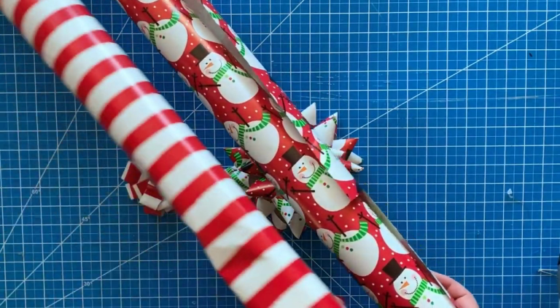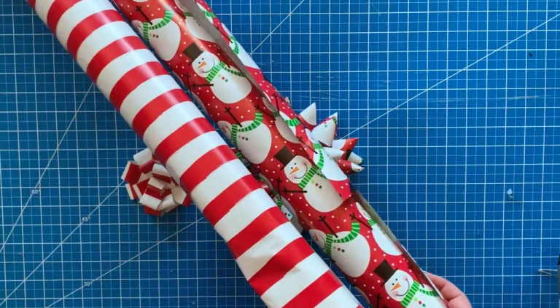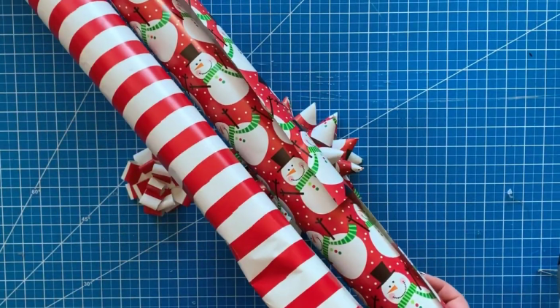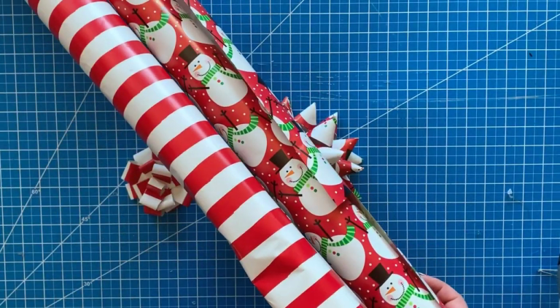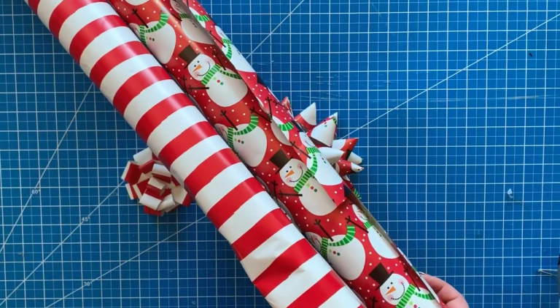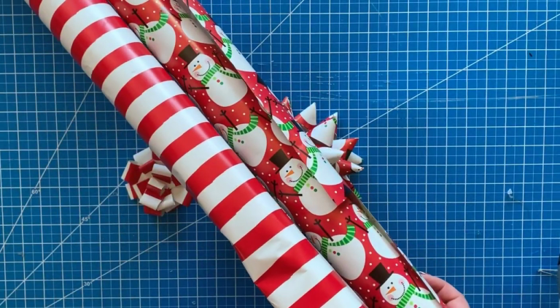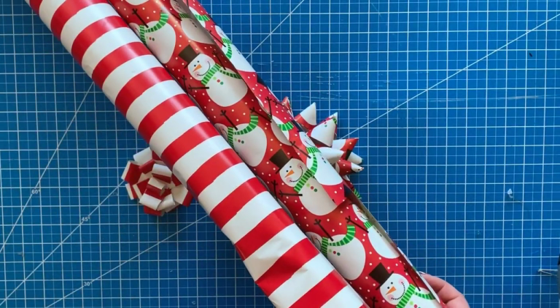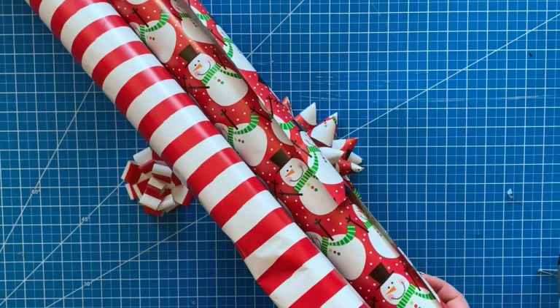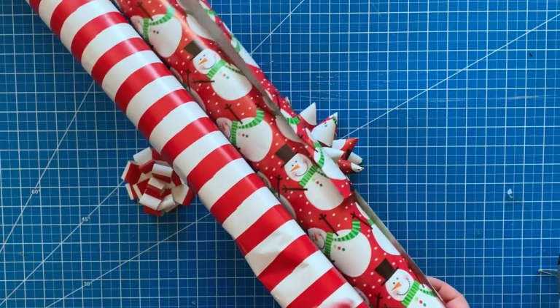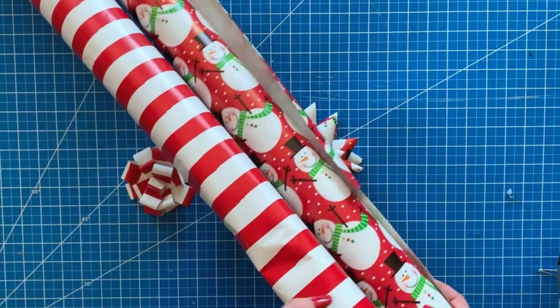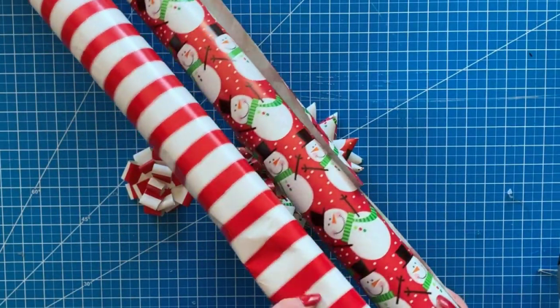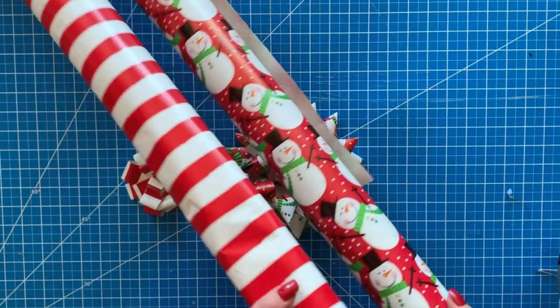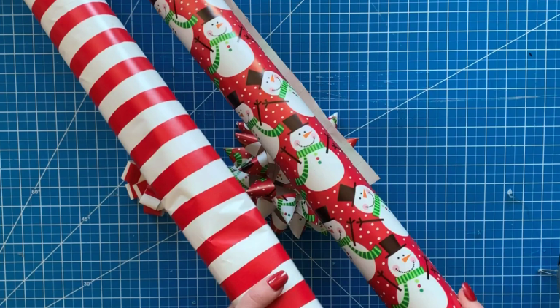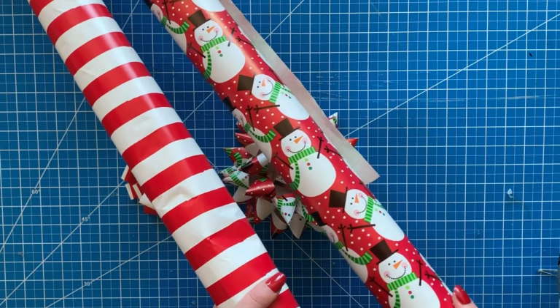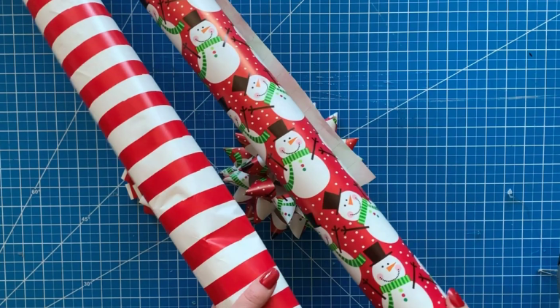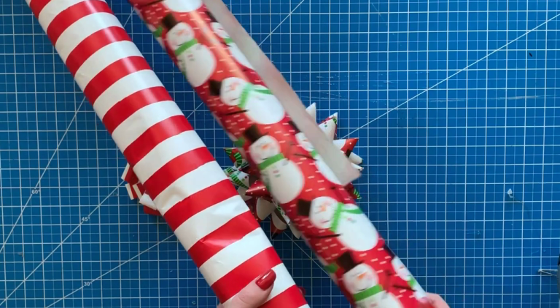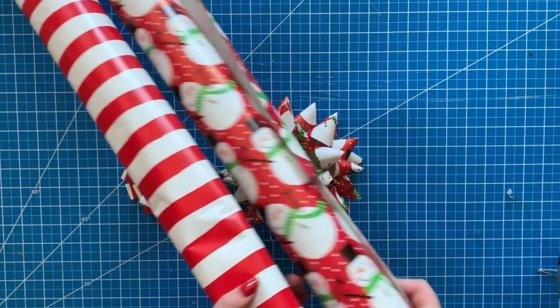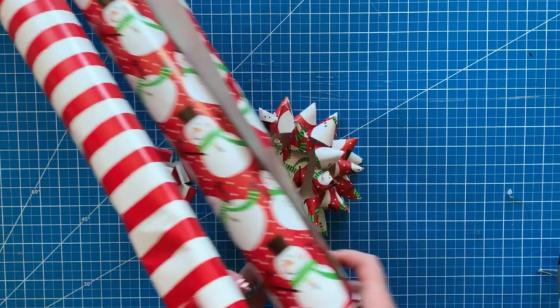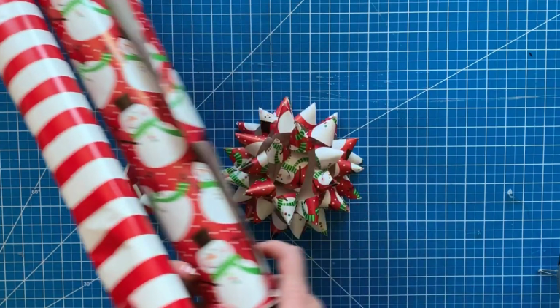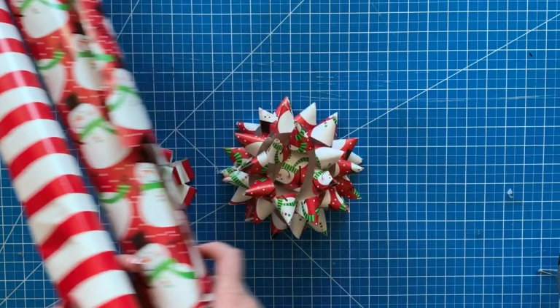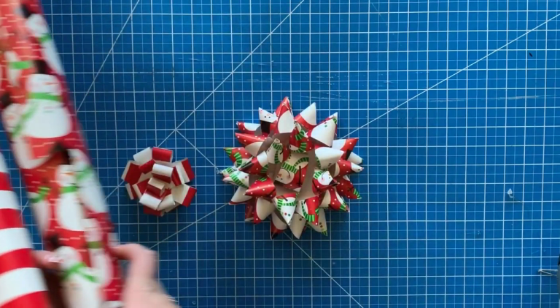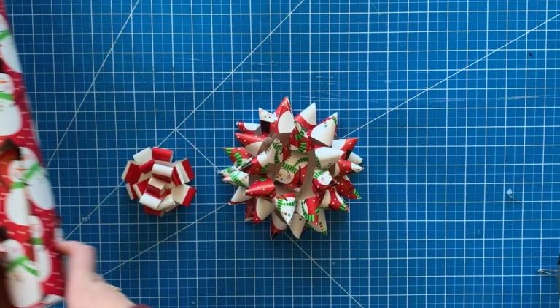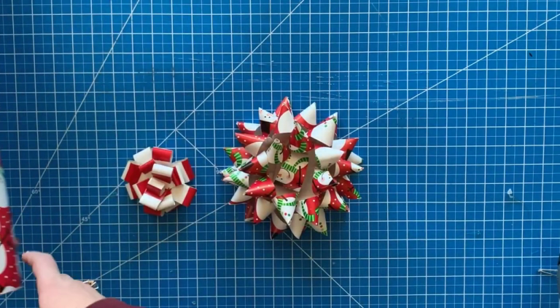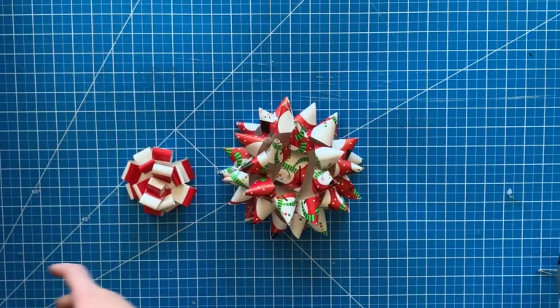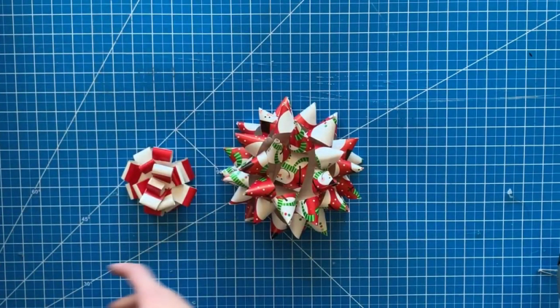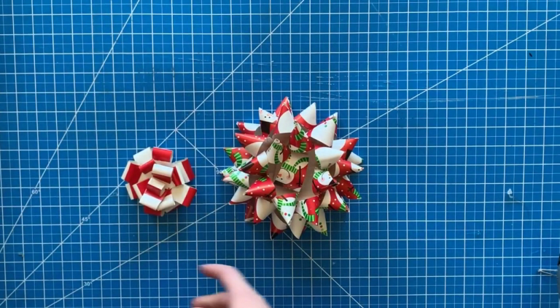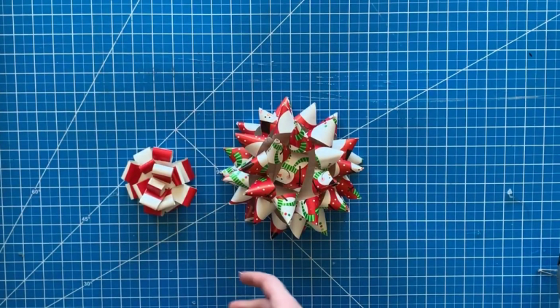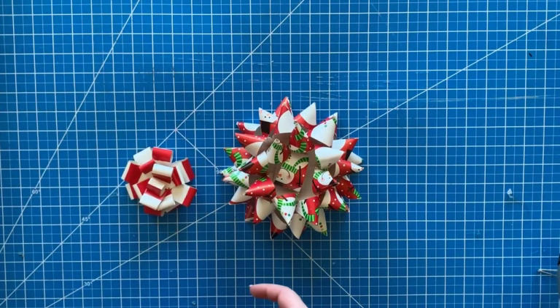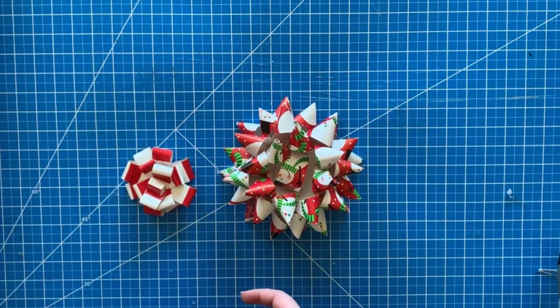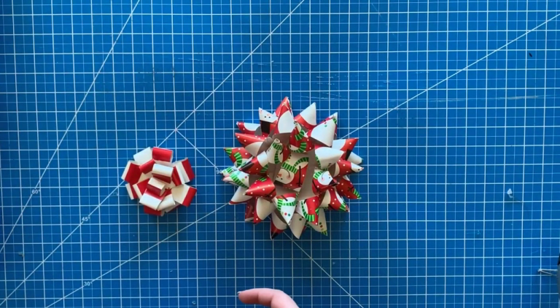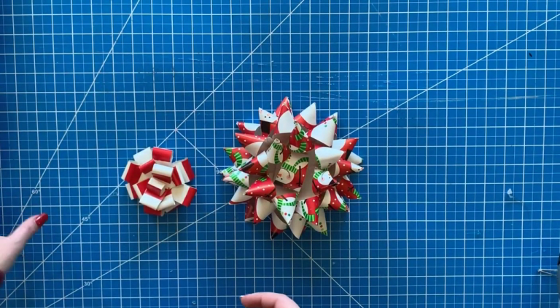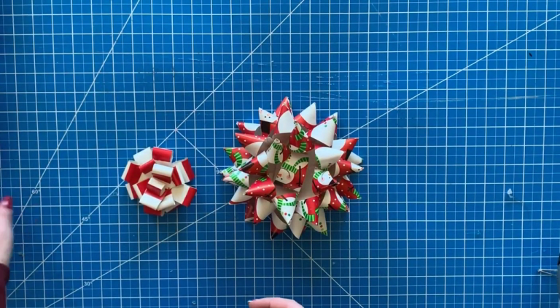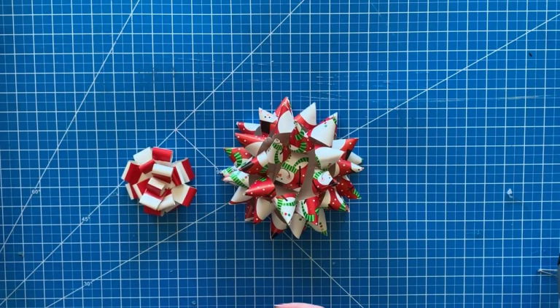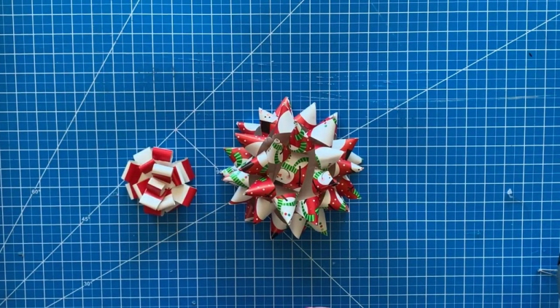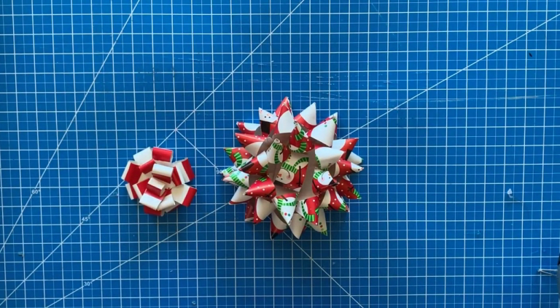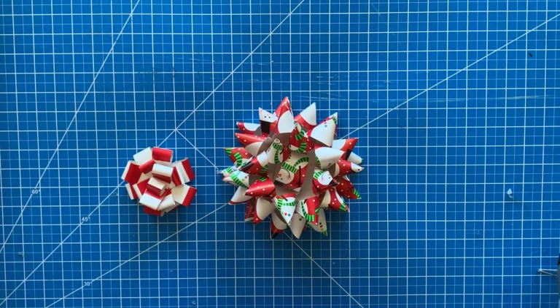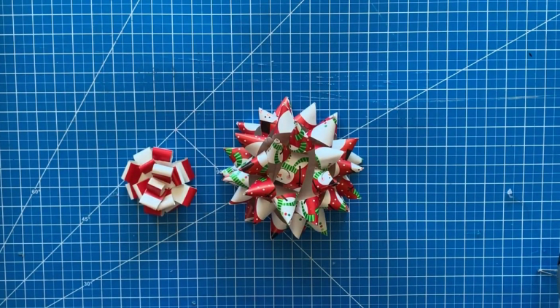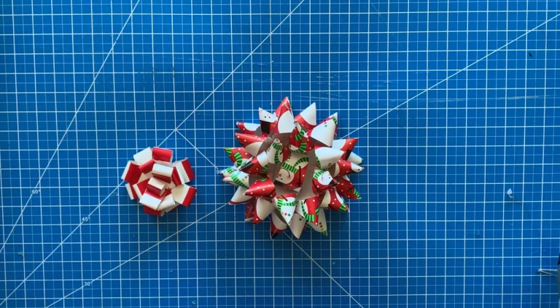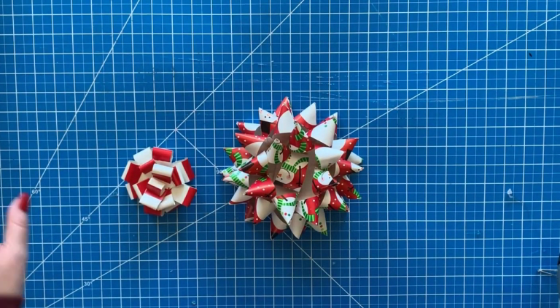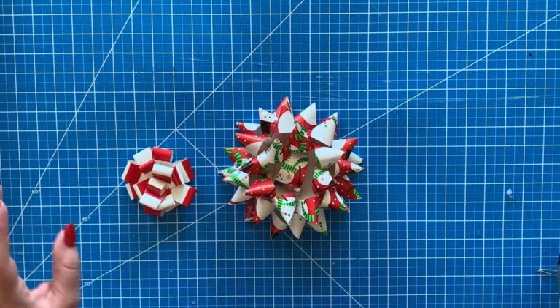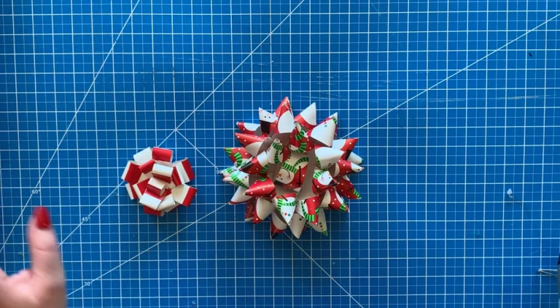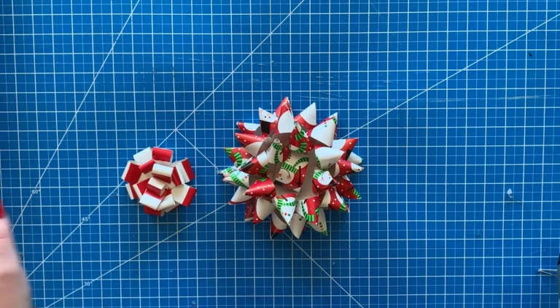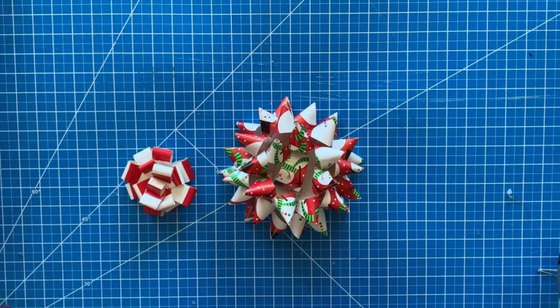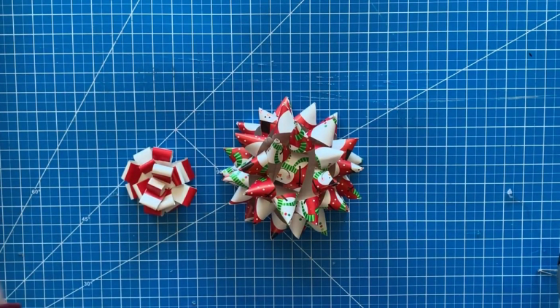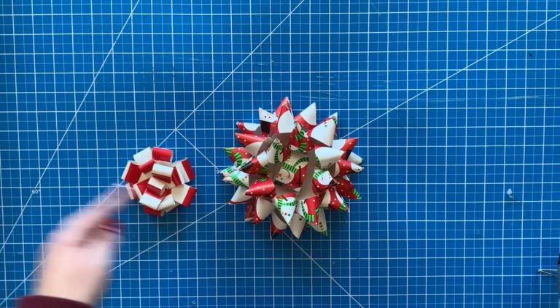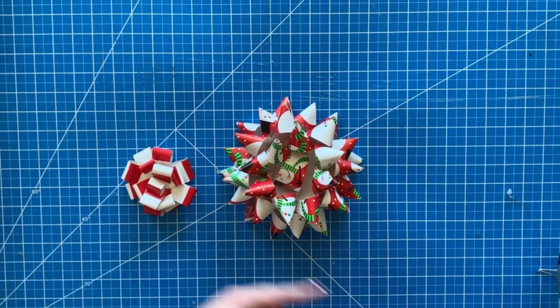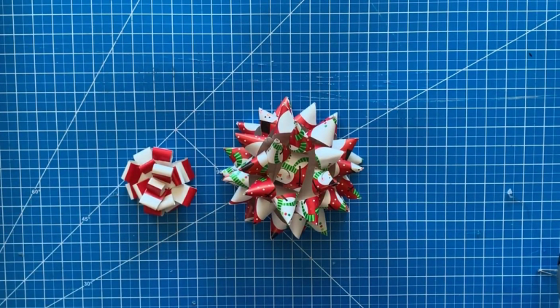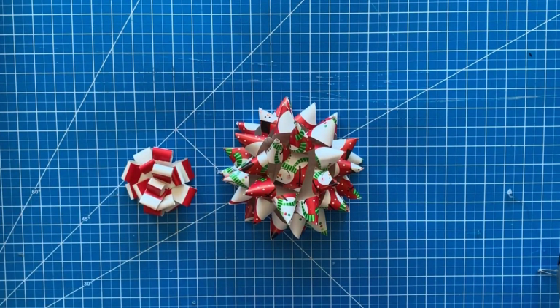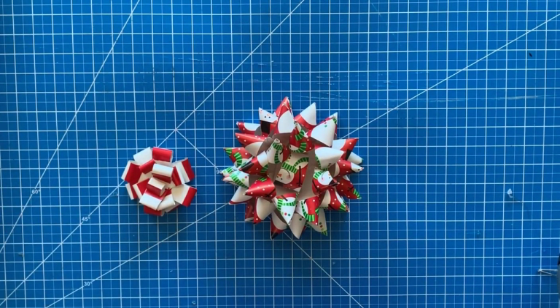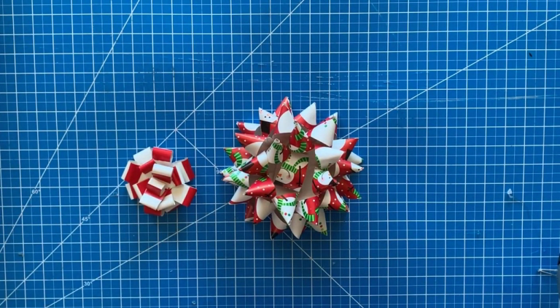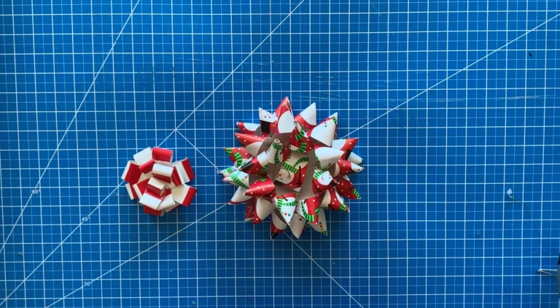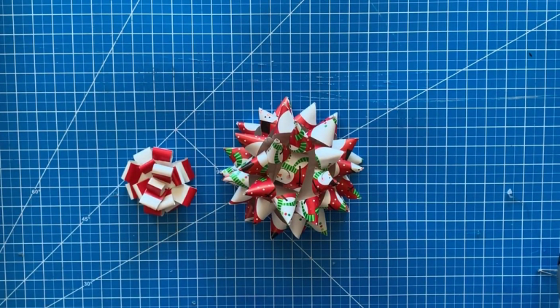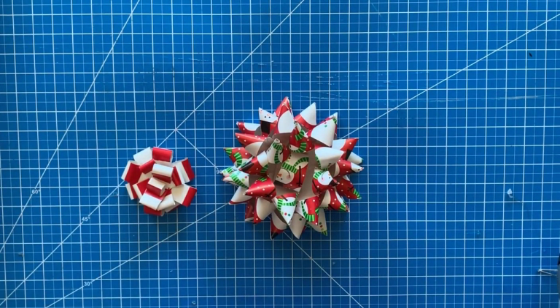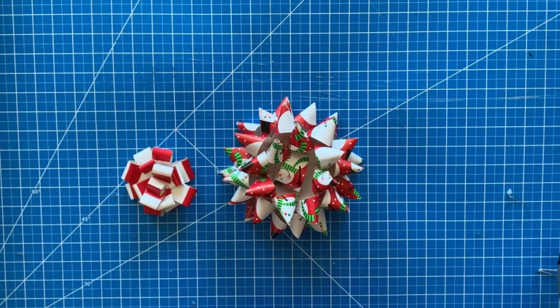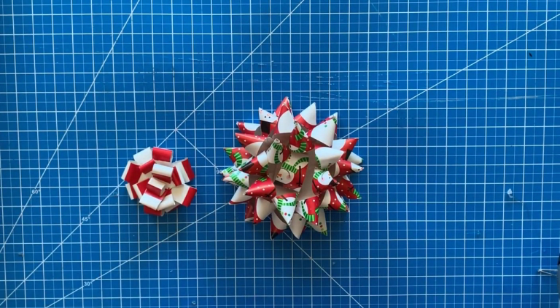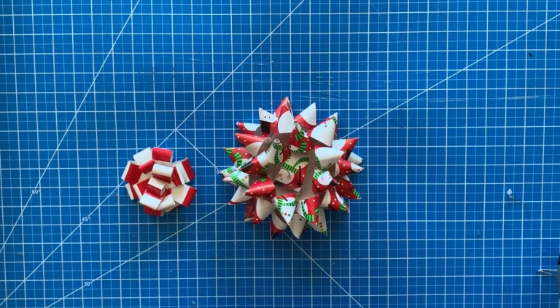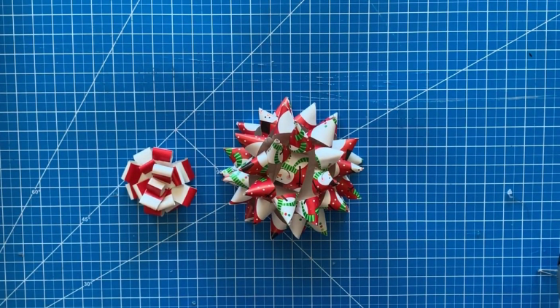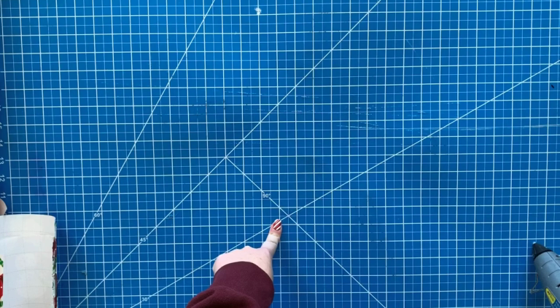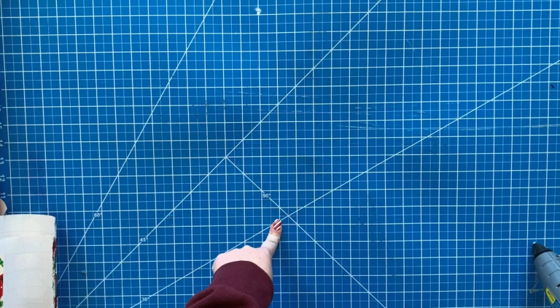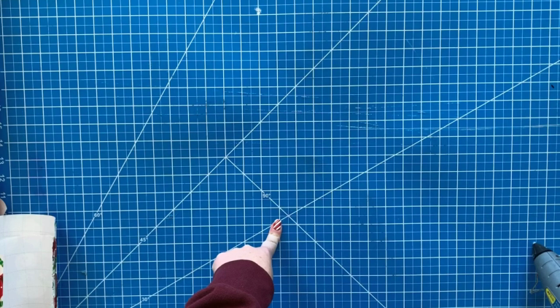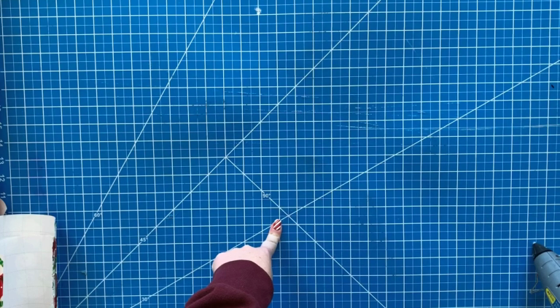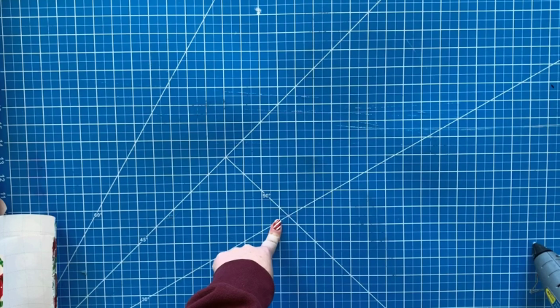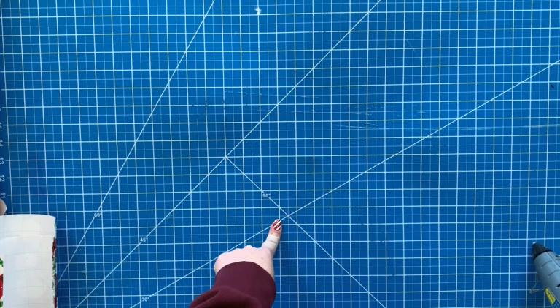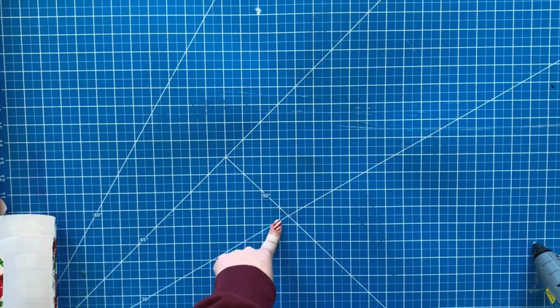You heard that right — your scraps of wrapping paper do not need to be thrown away. You can make them into cute bows for all of your packages. Let's get started.